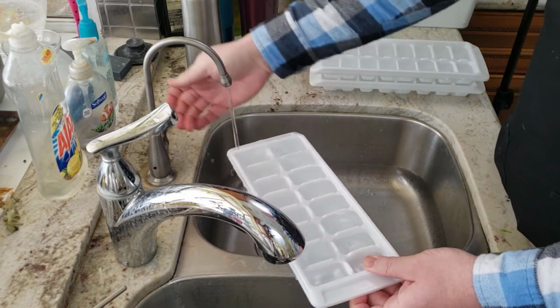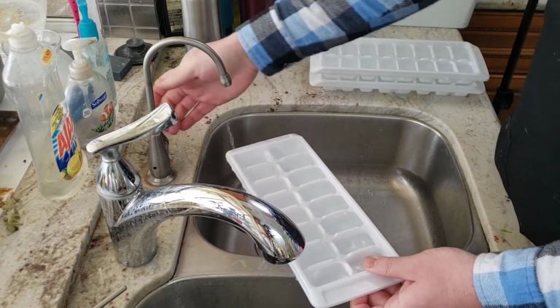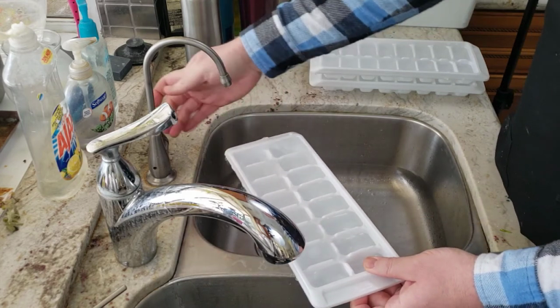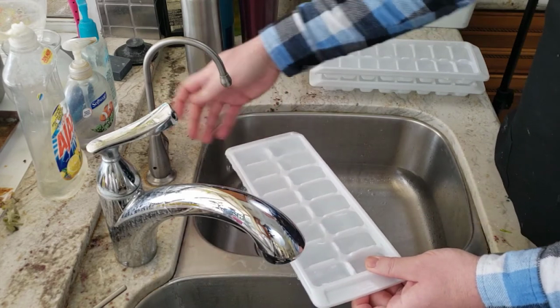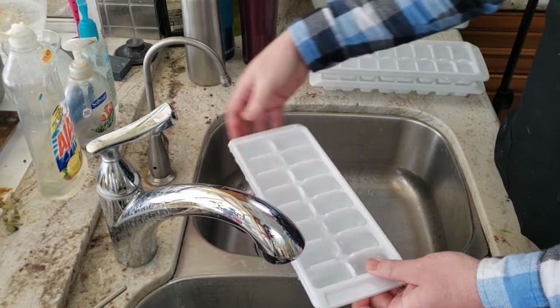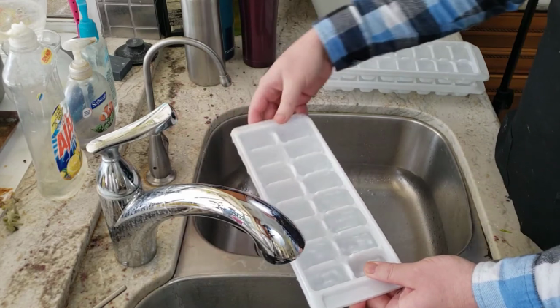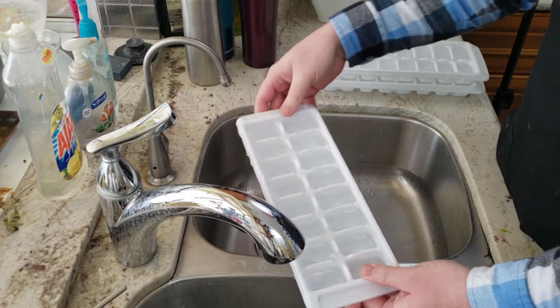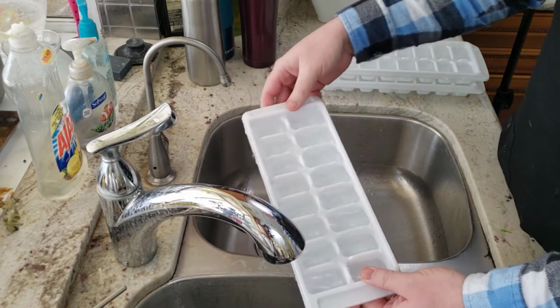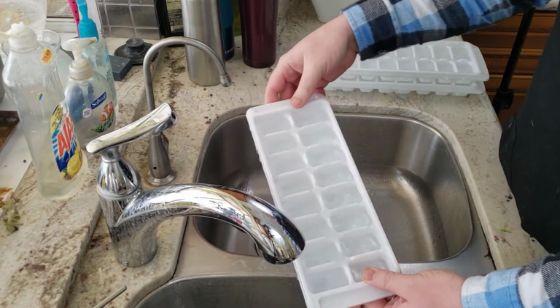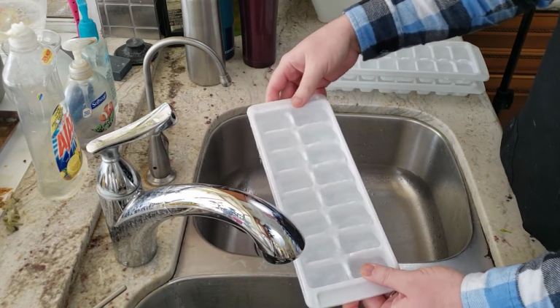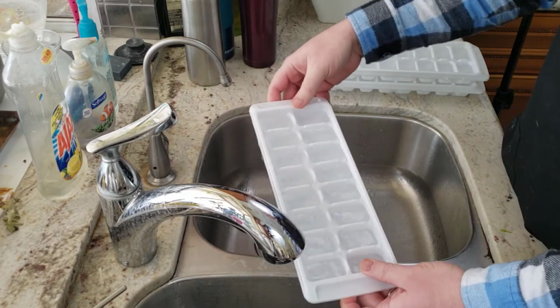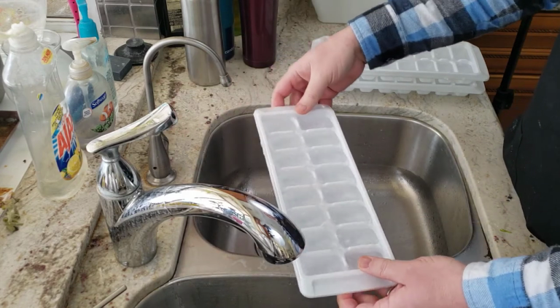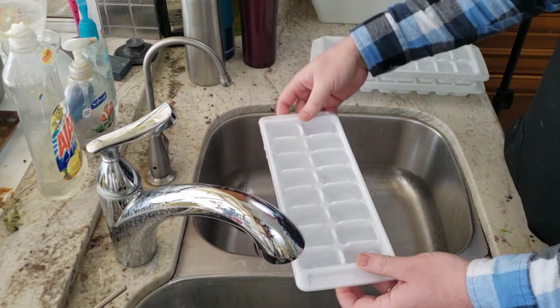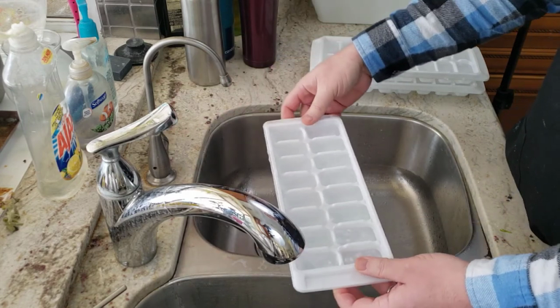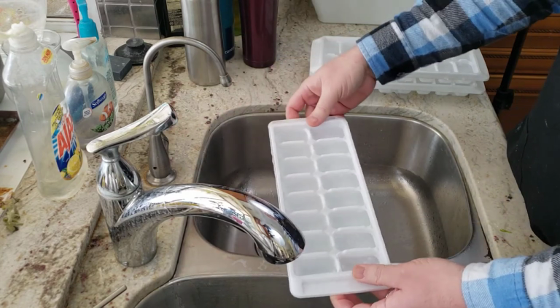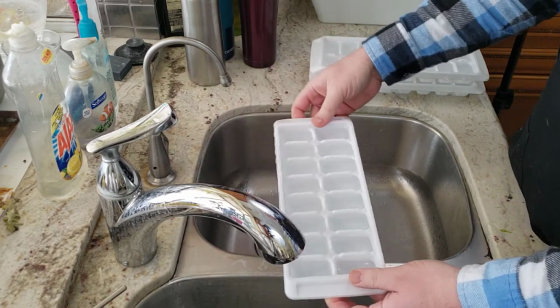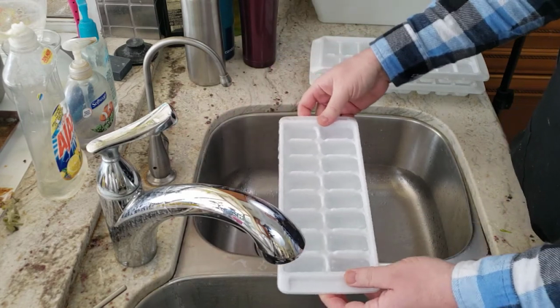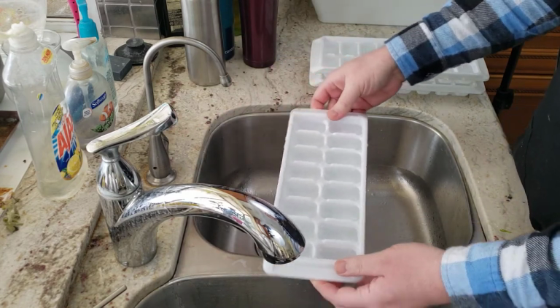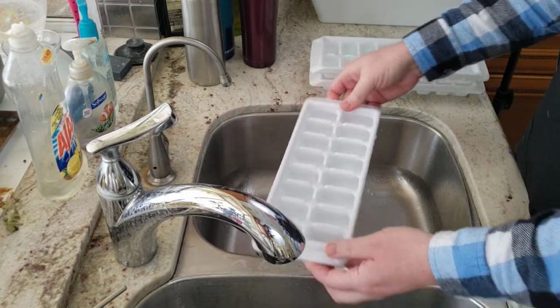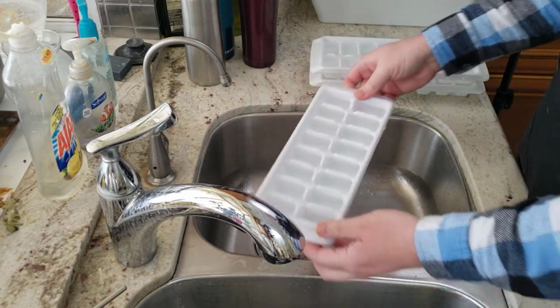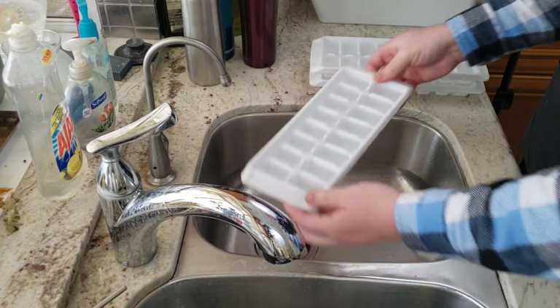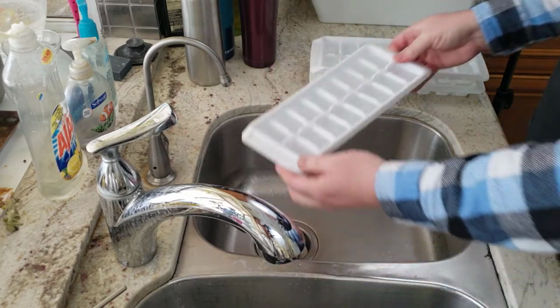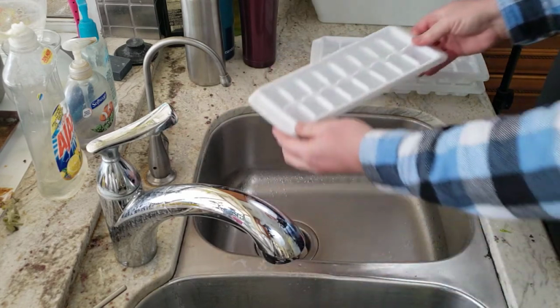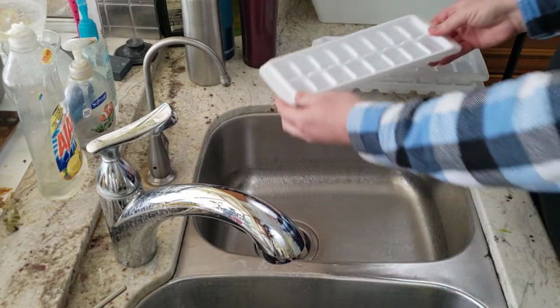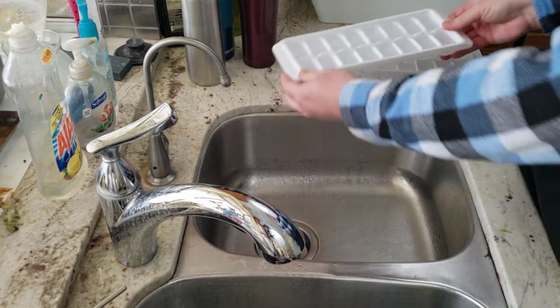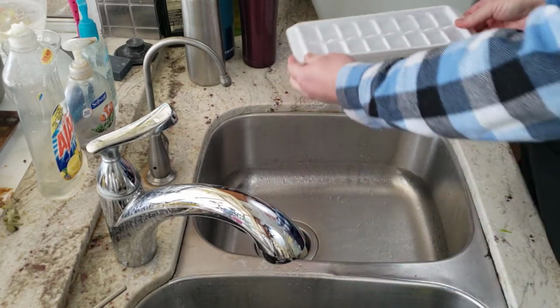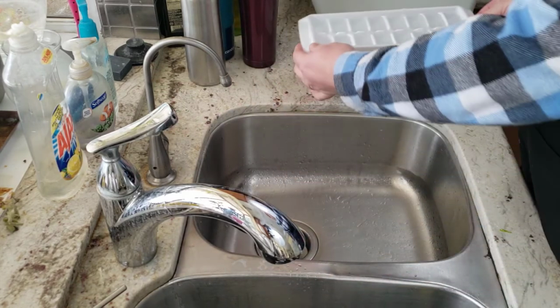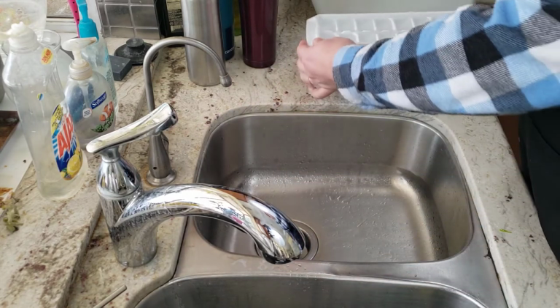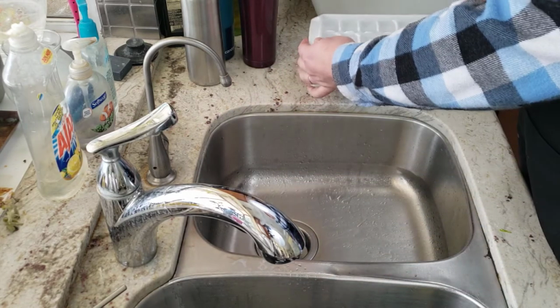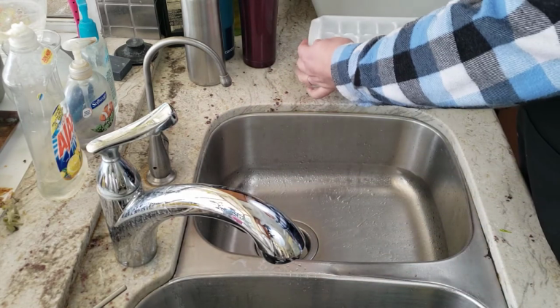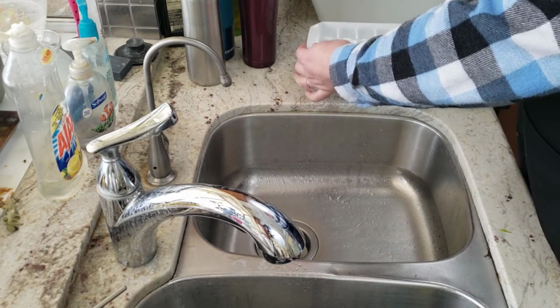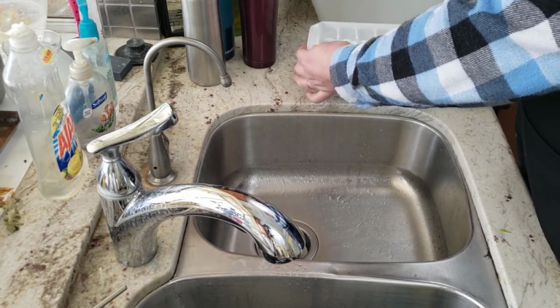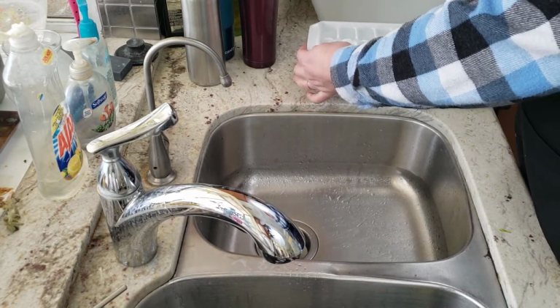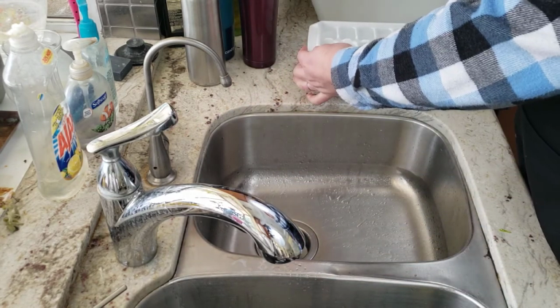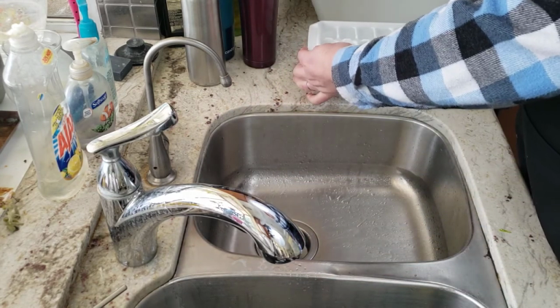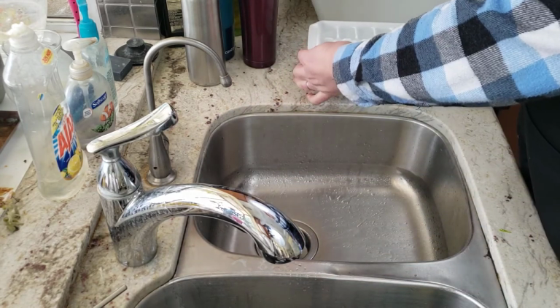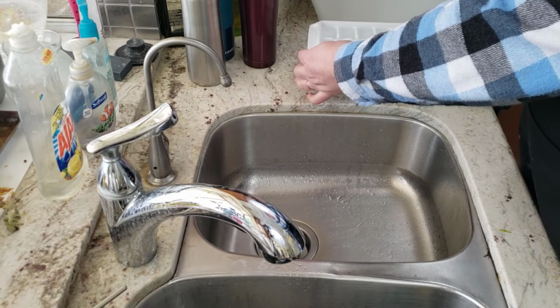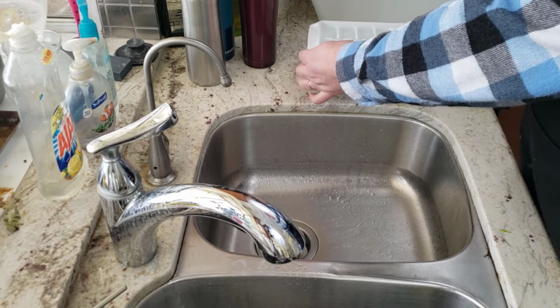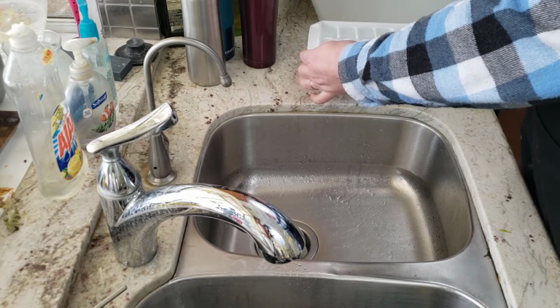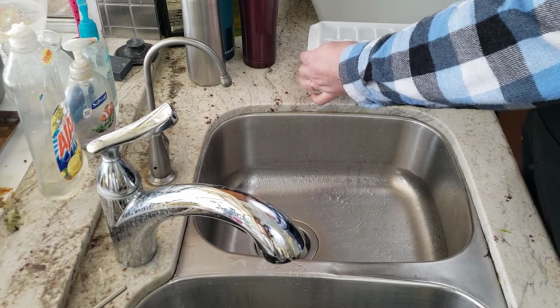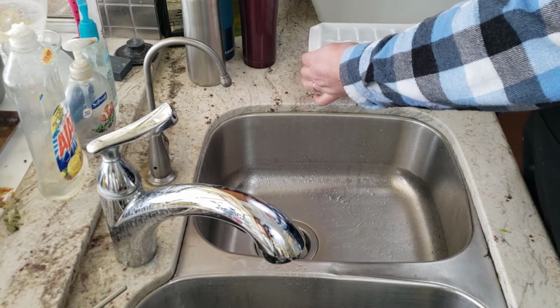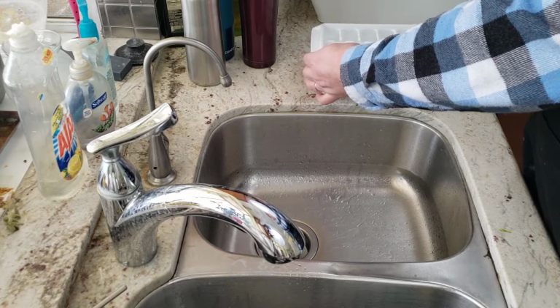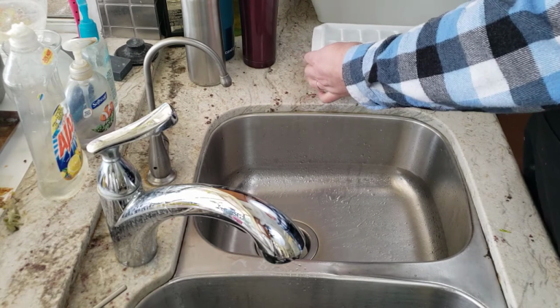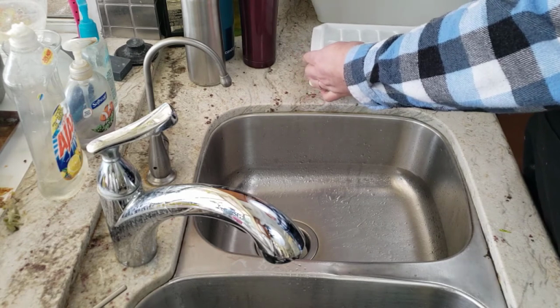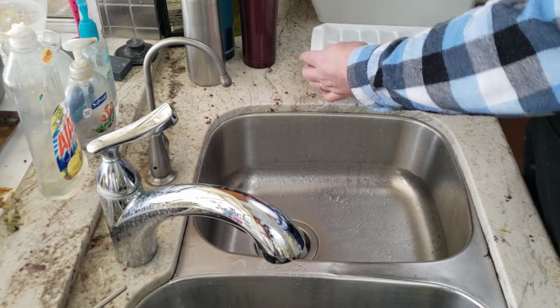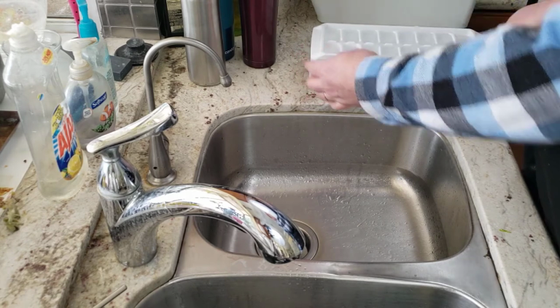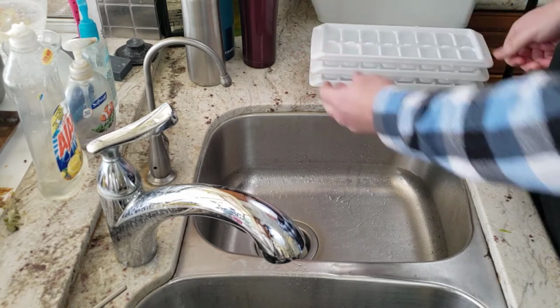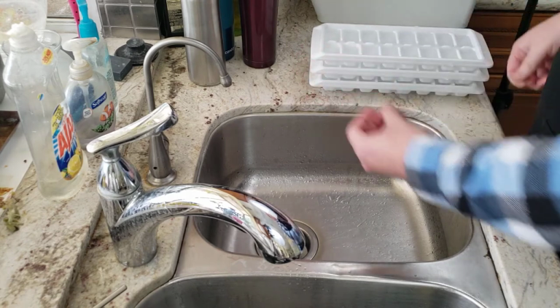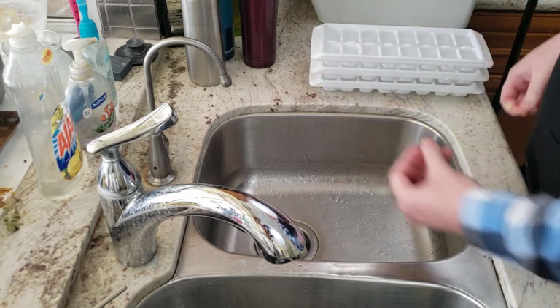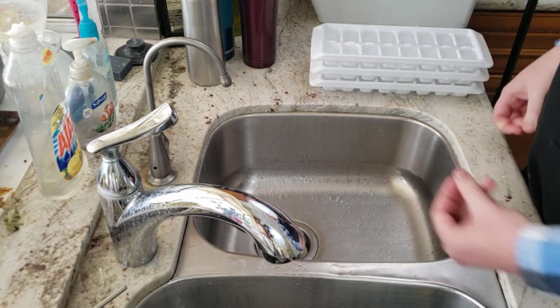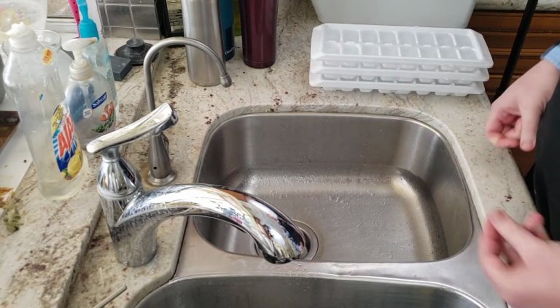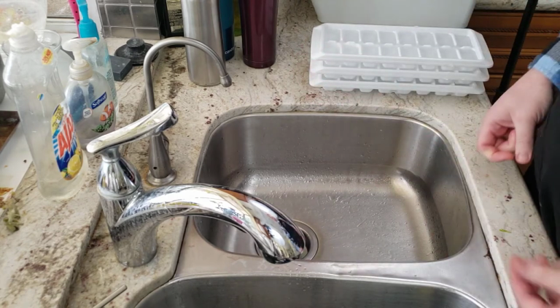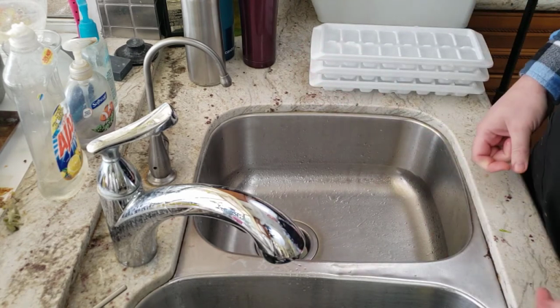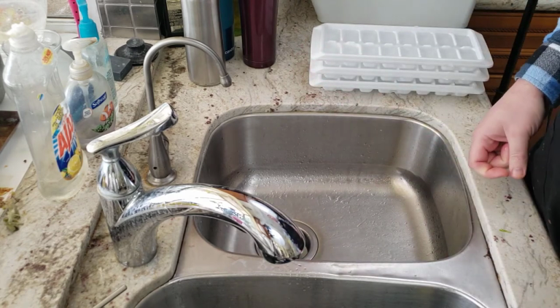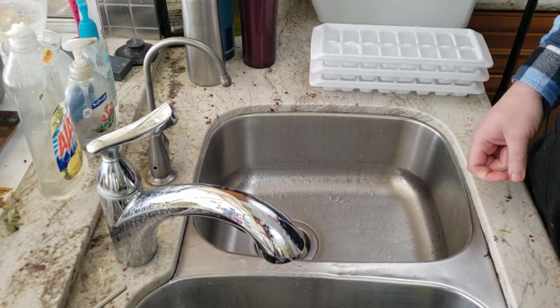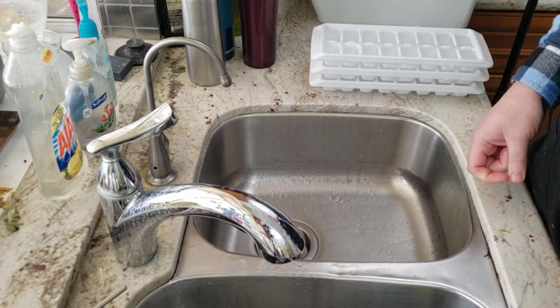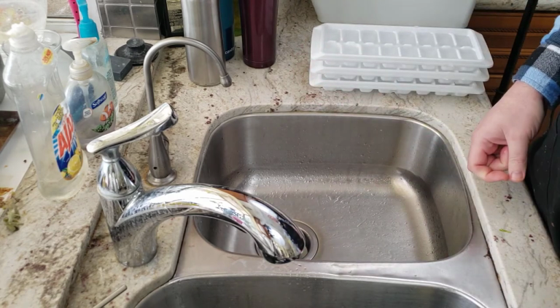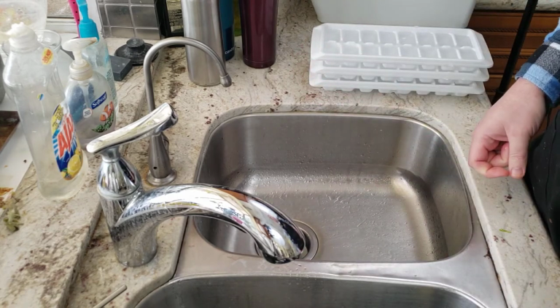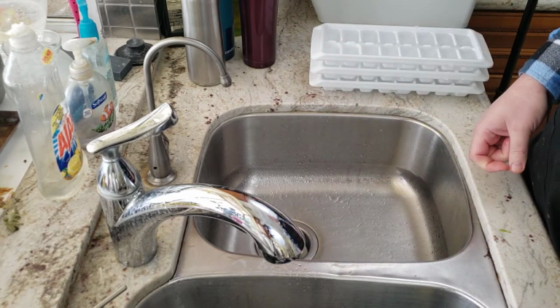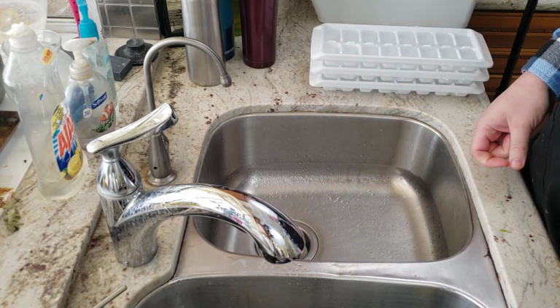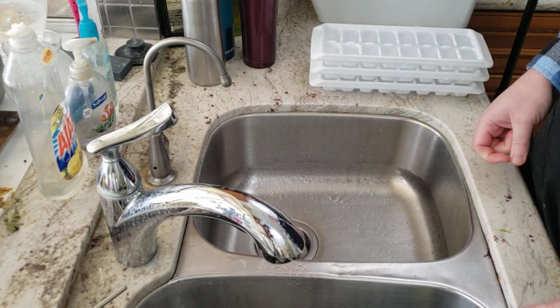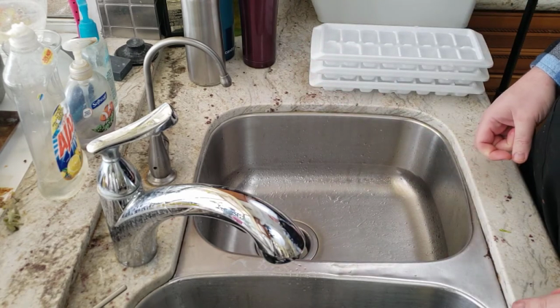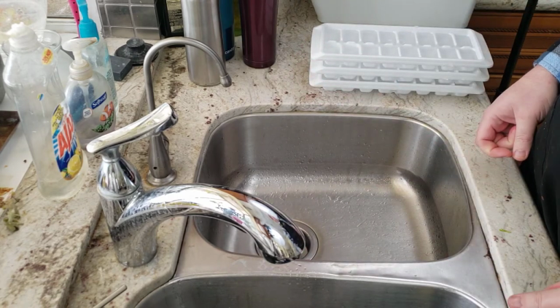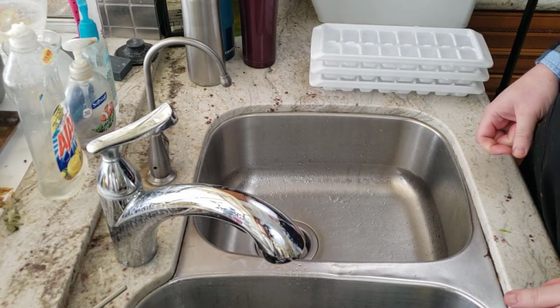Three trays that we're going to put into the freezer to freeze for ice.